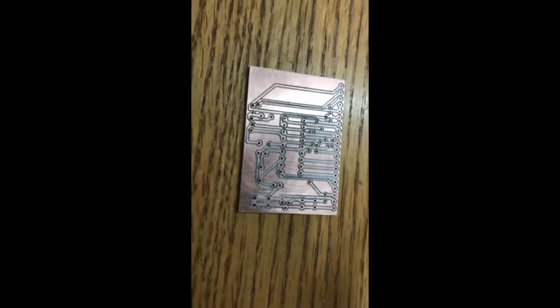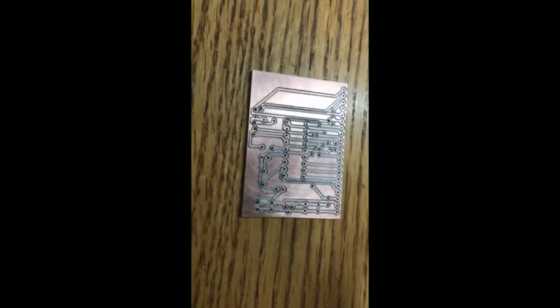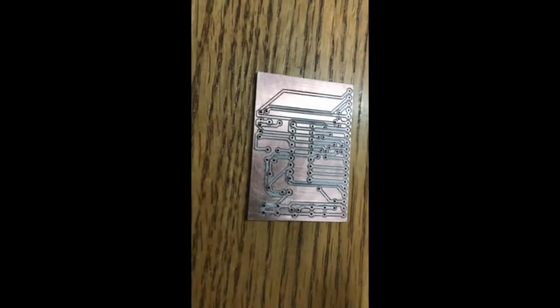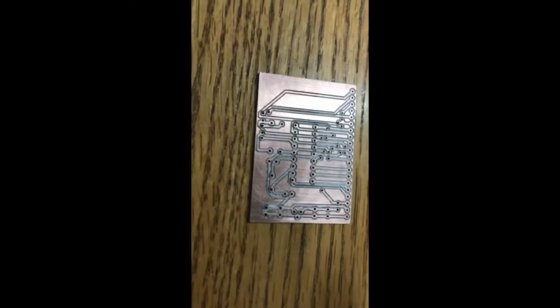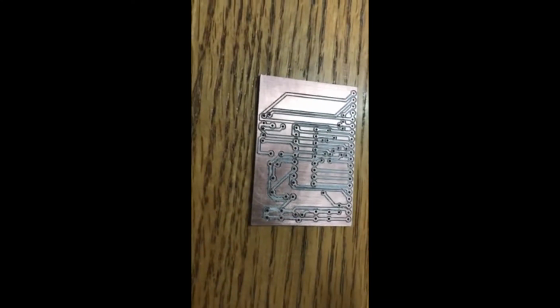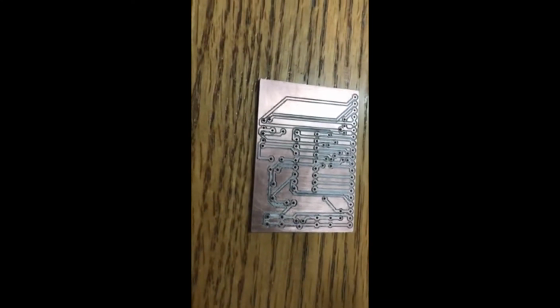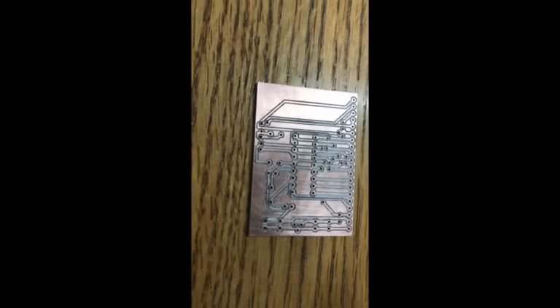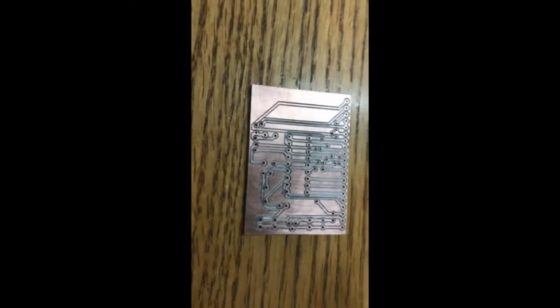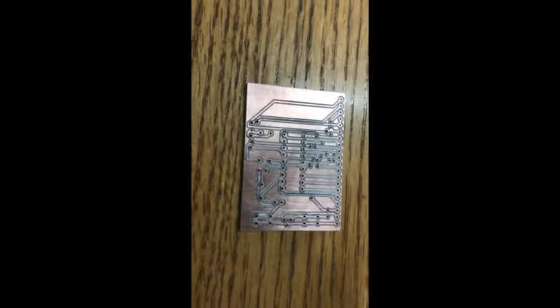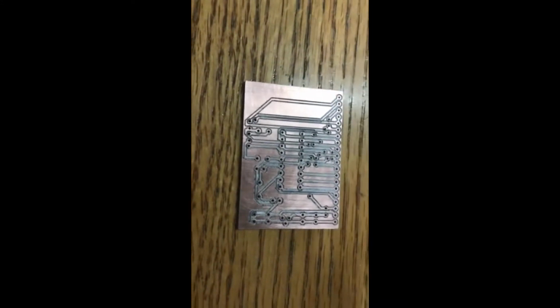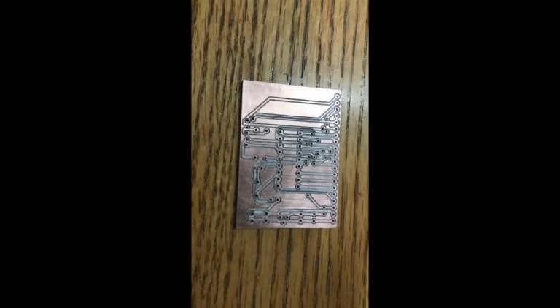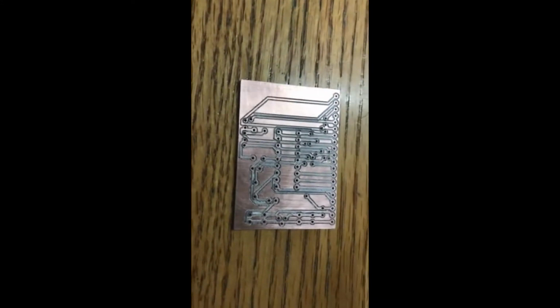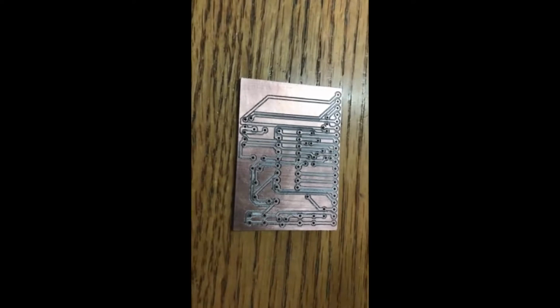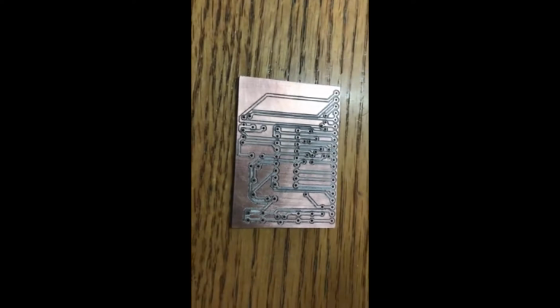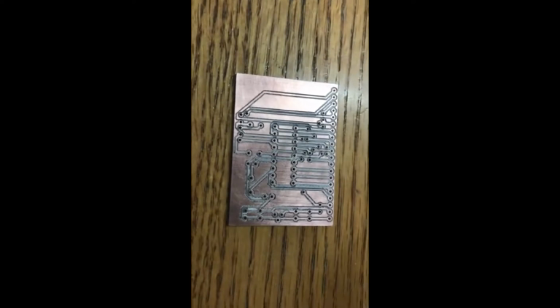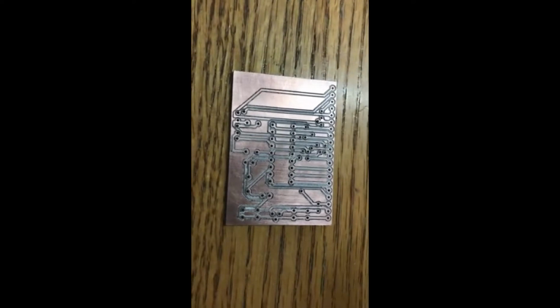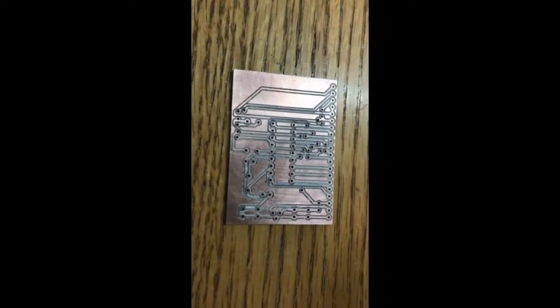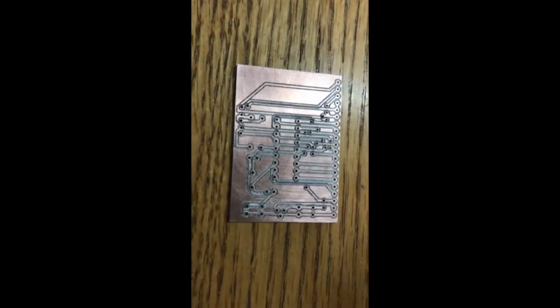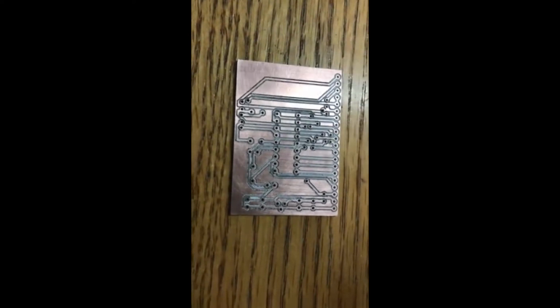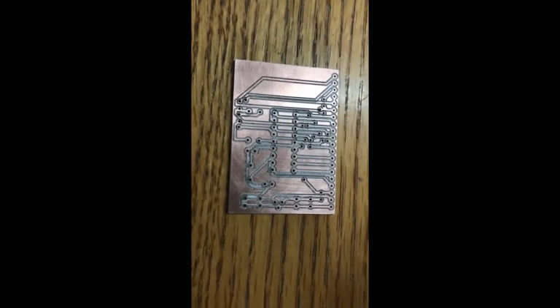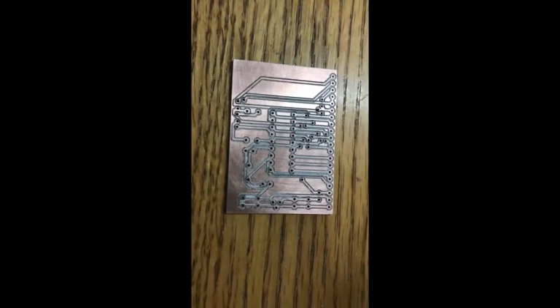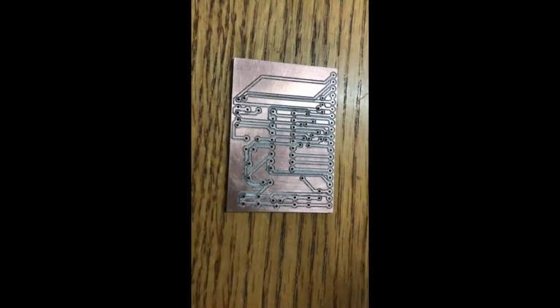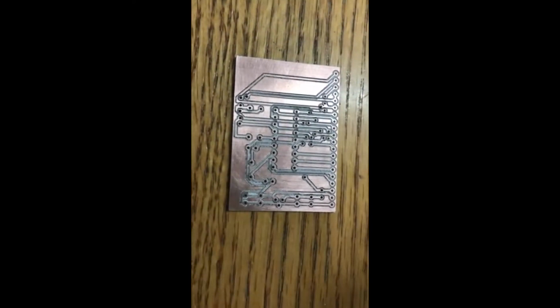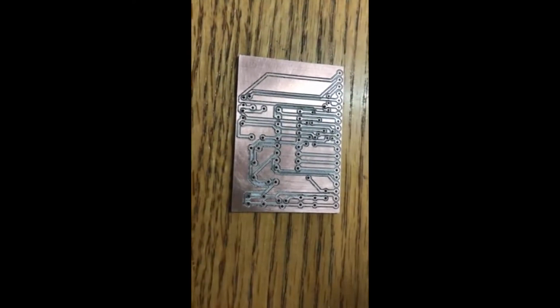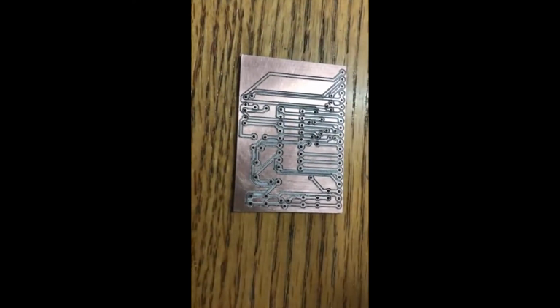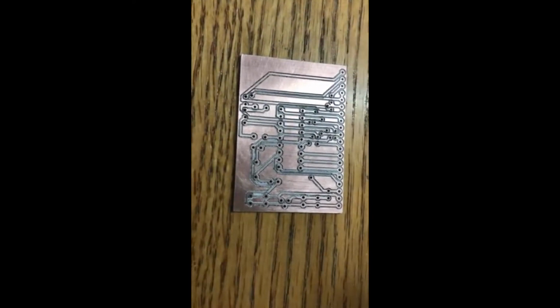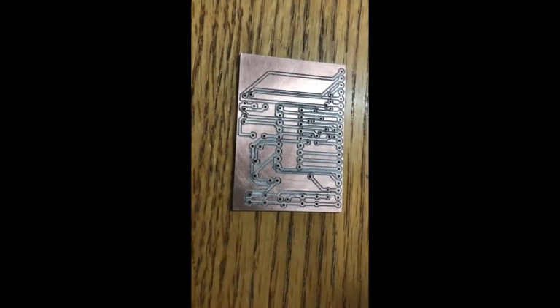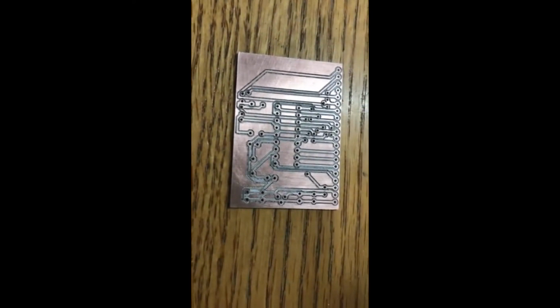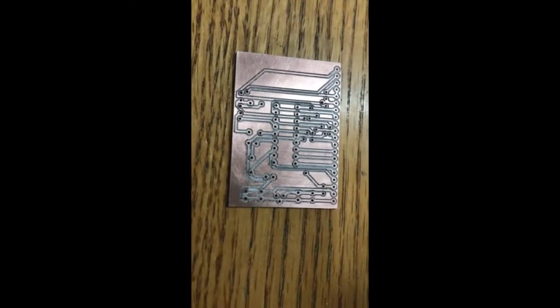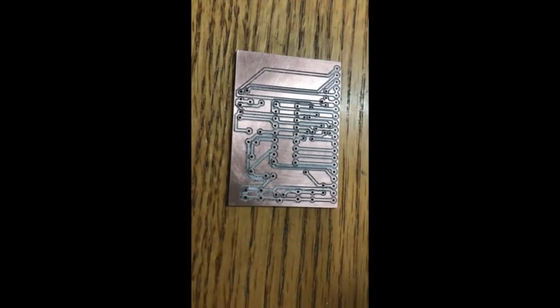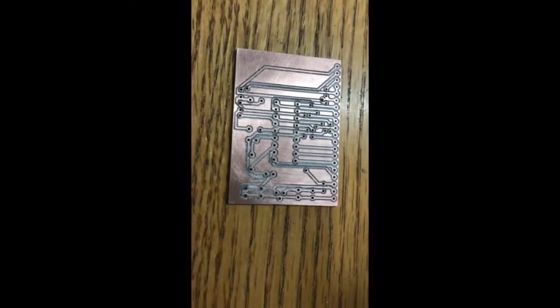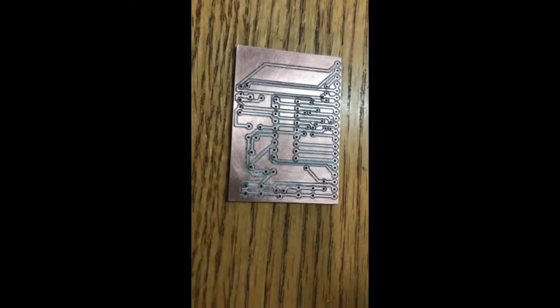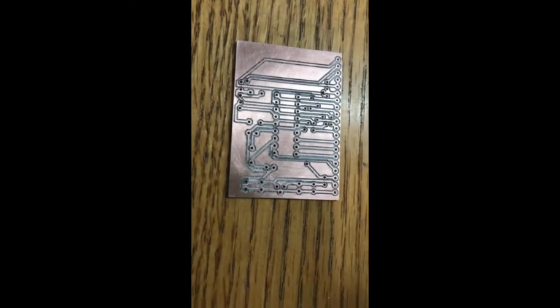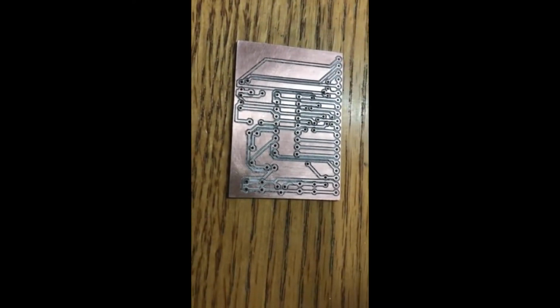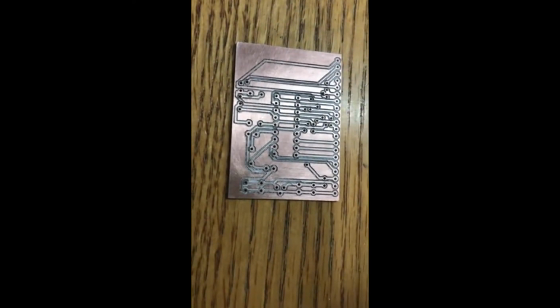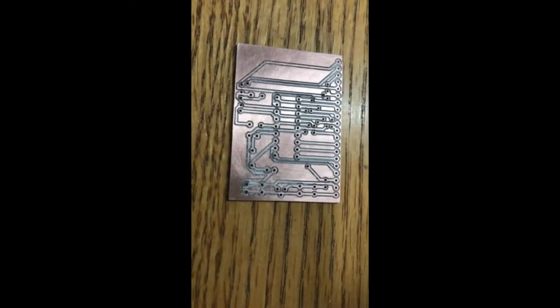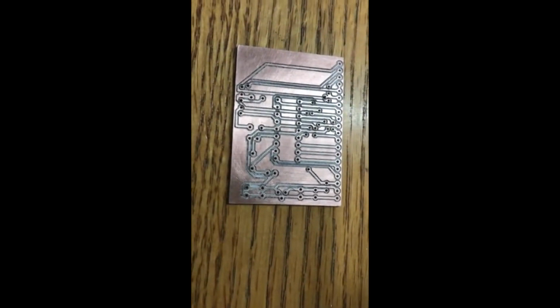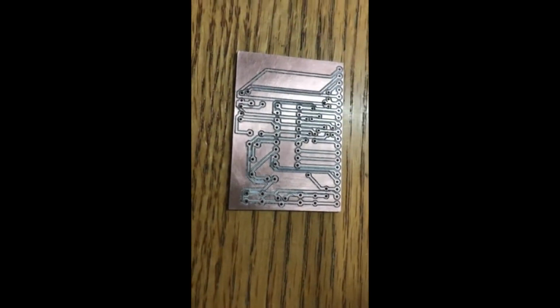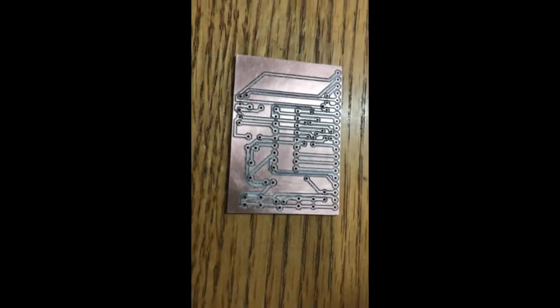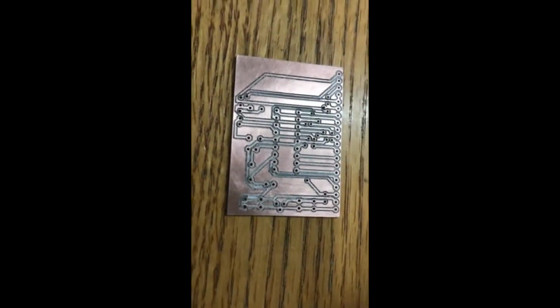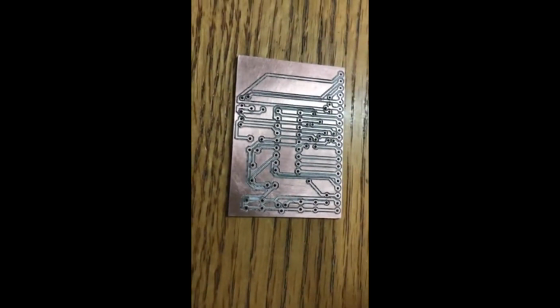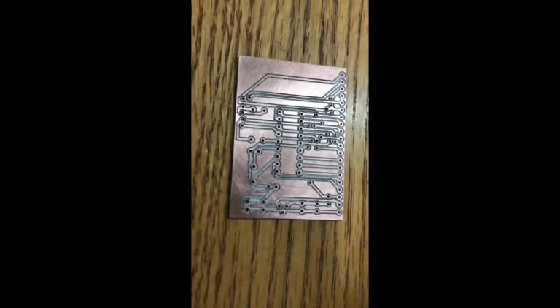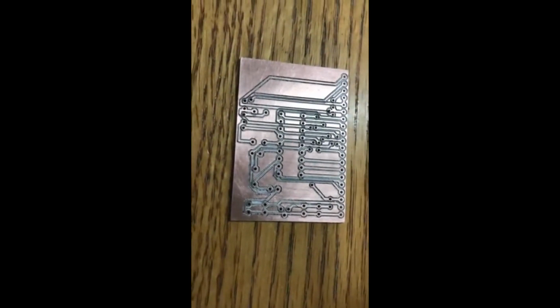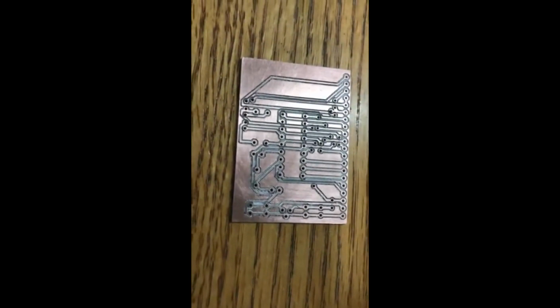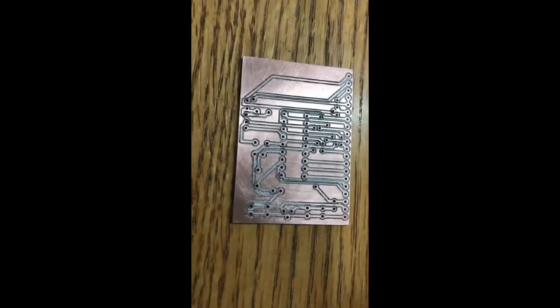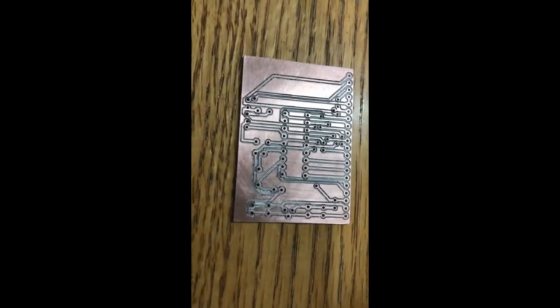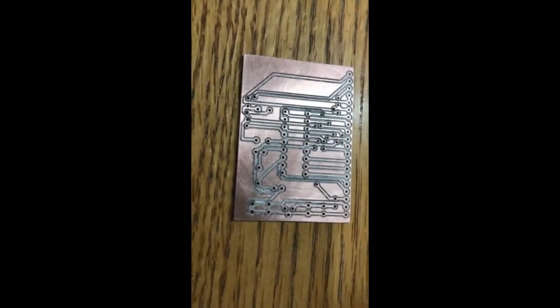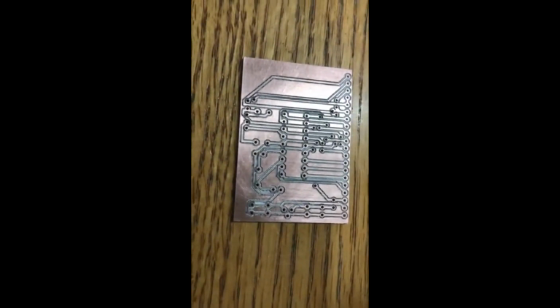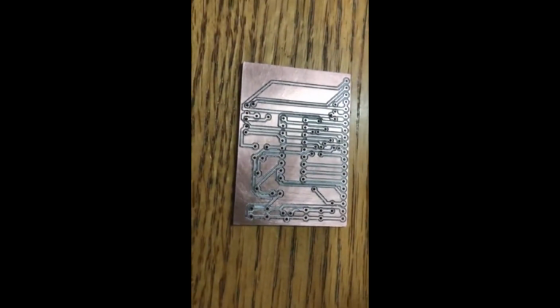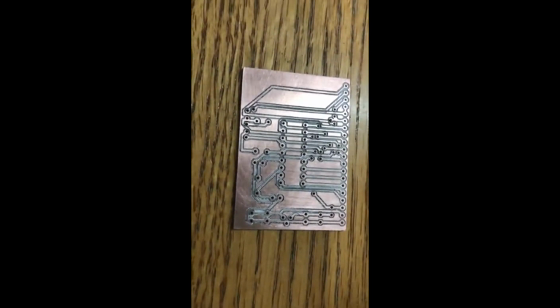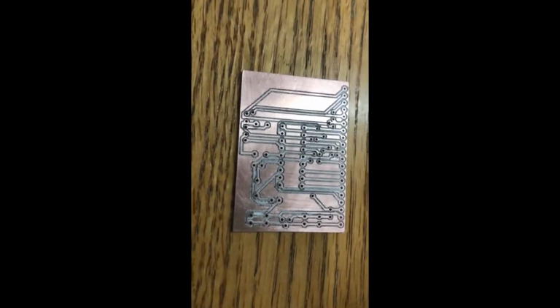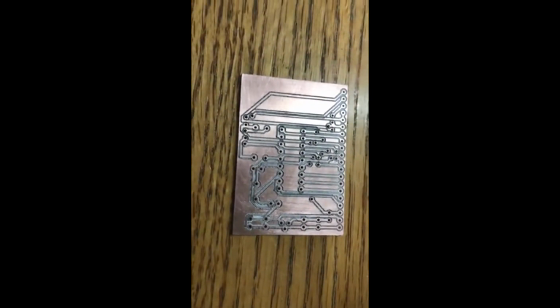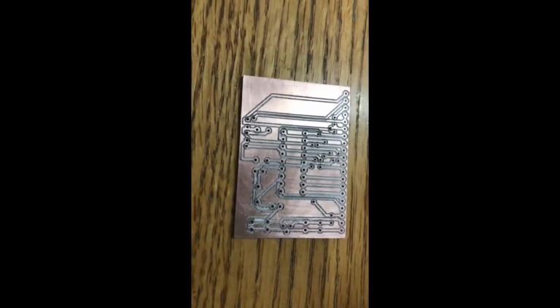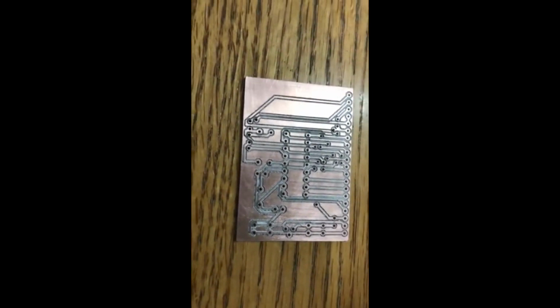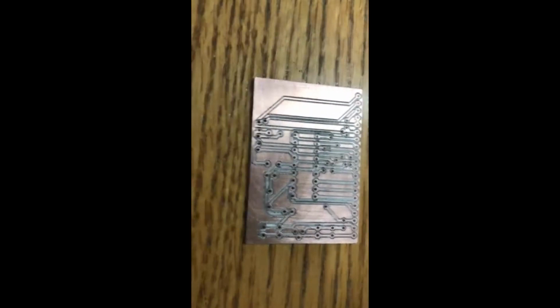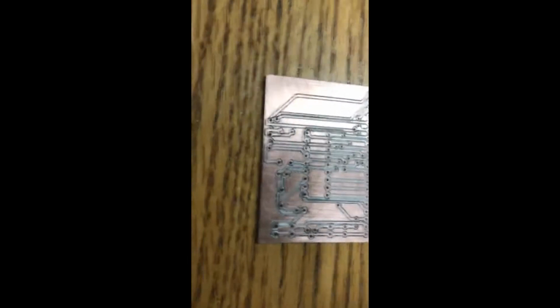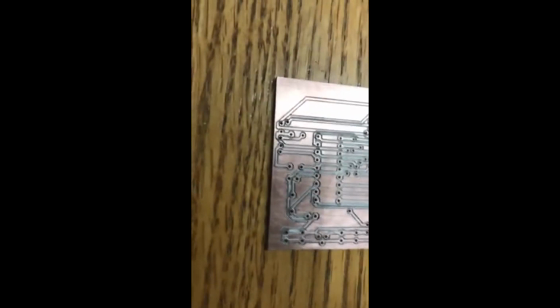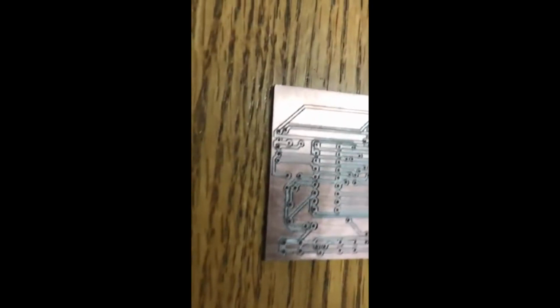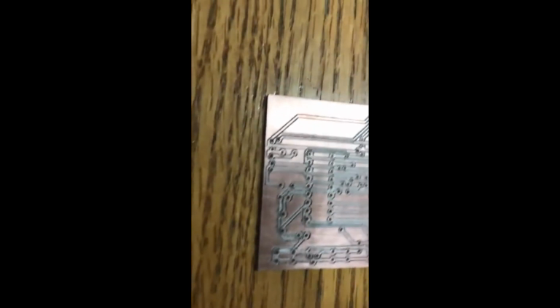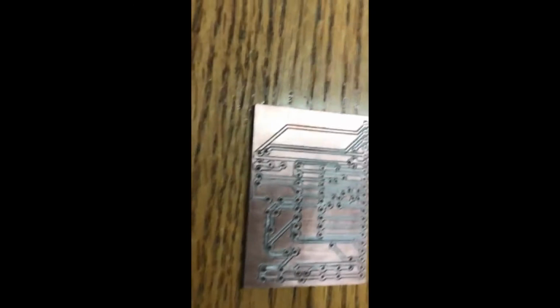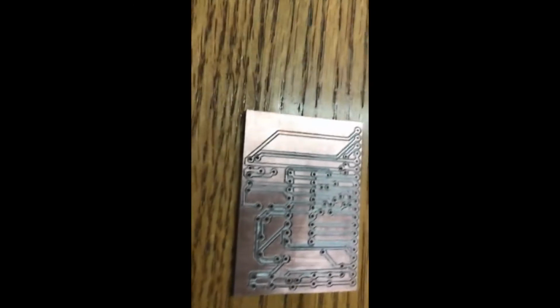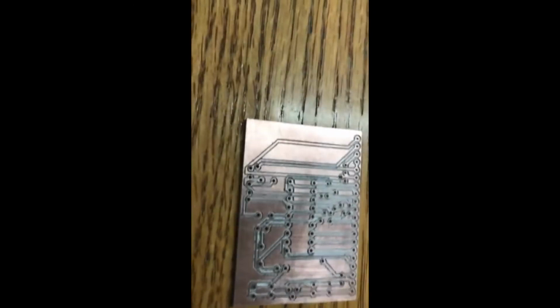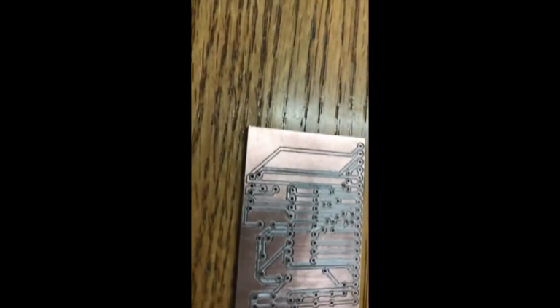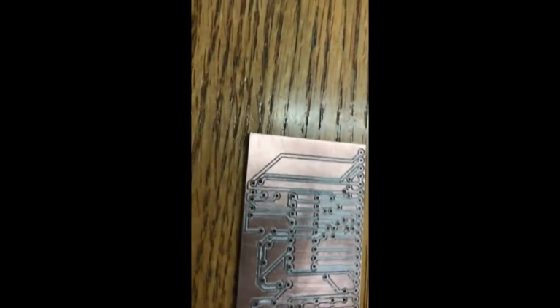After a little bit of scotch-brite and a little file to the edges, this is the finished product.